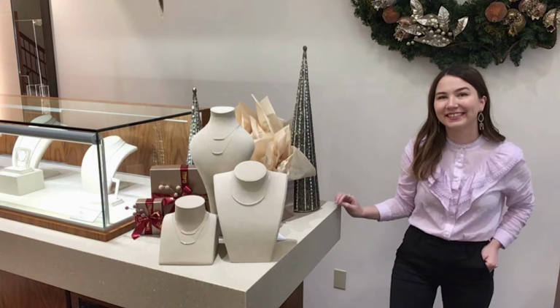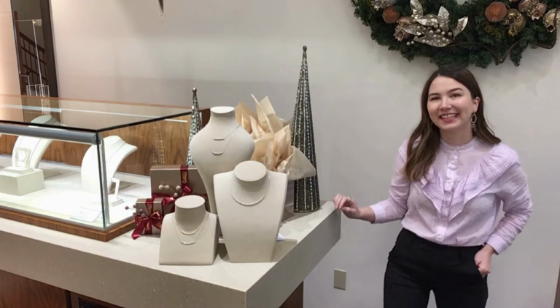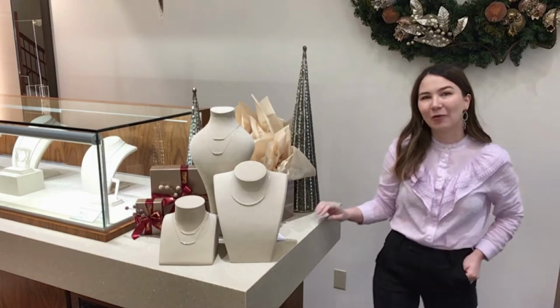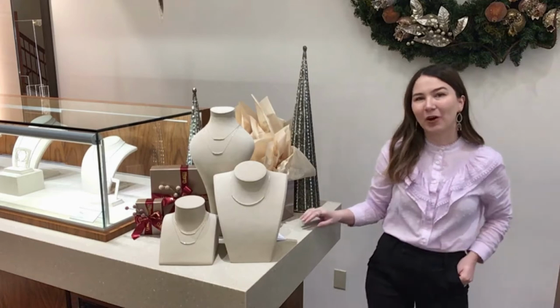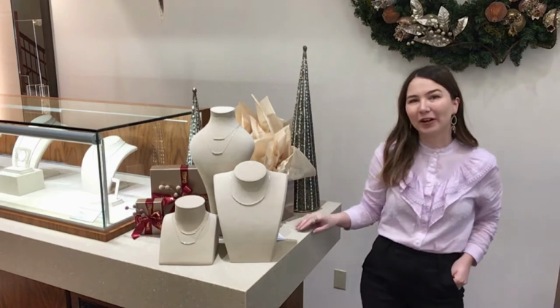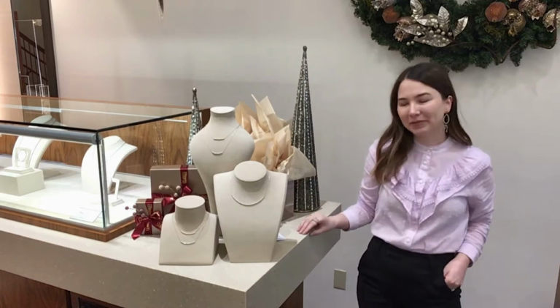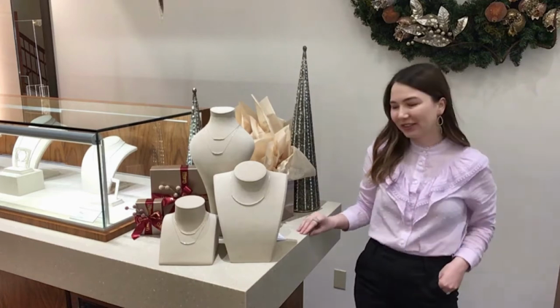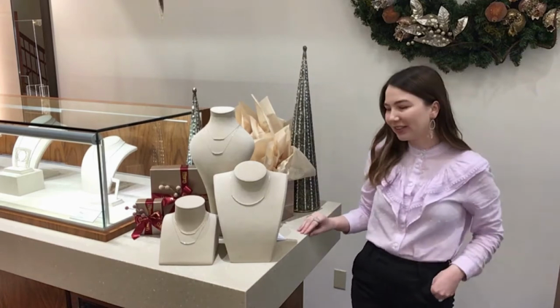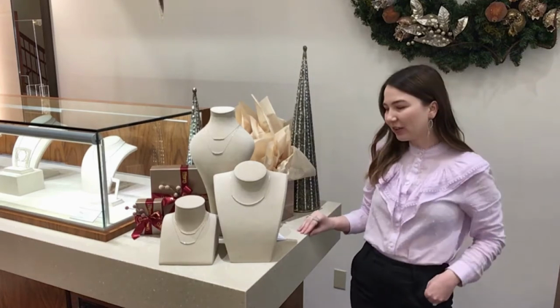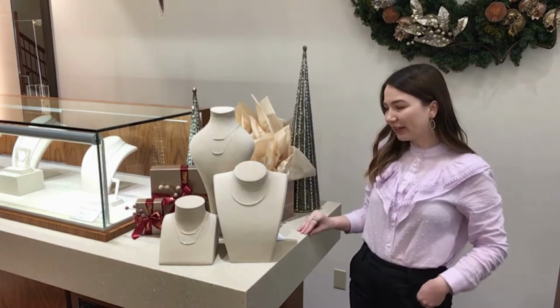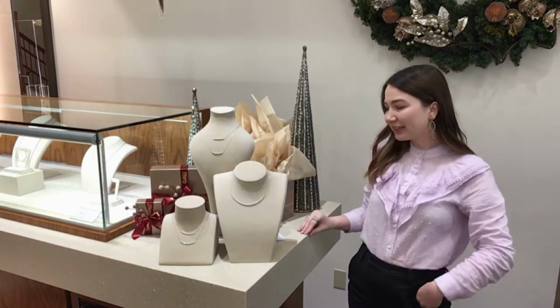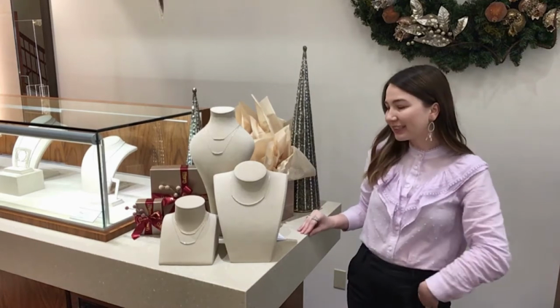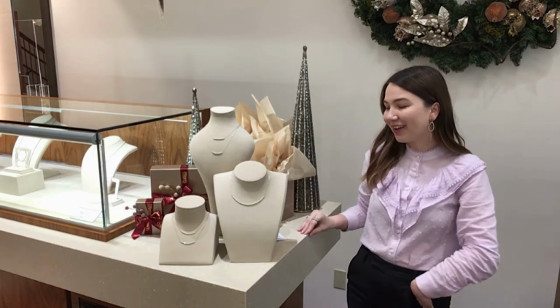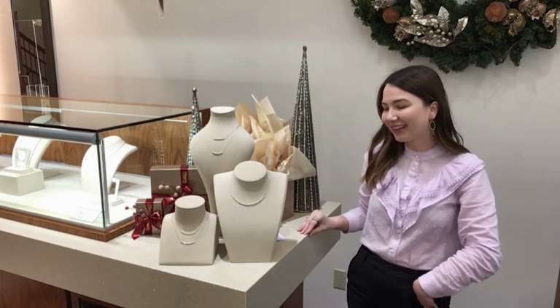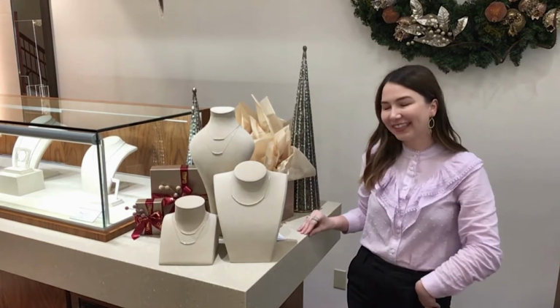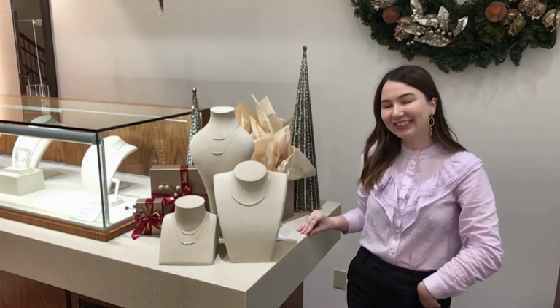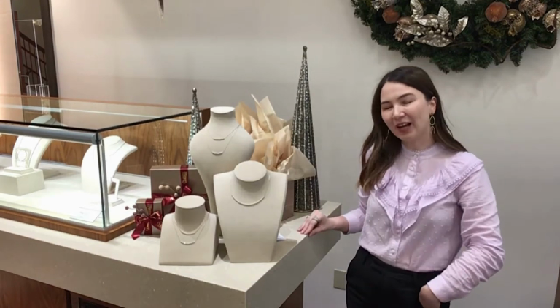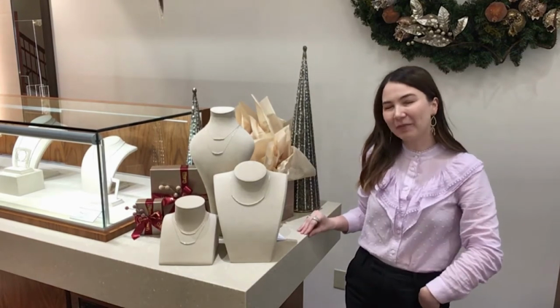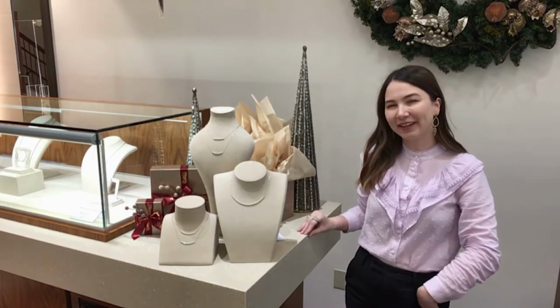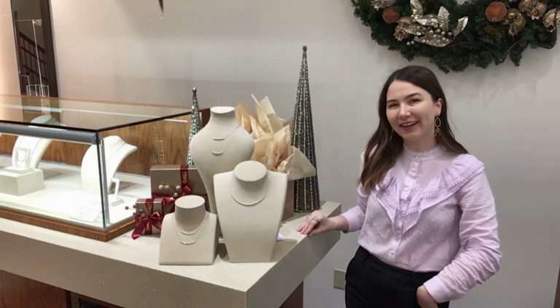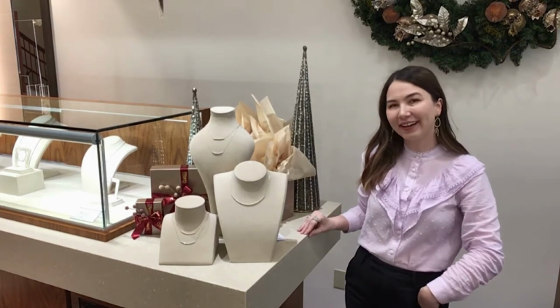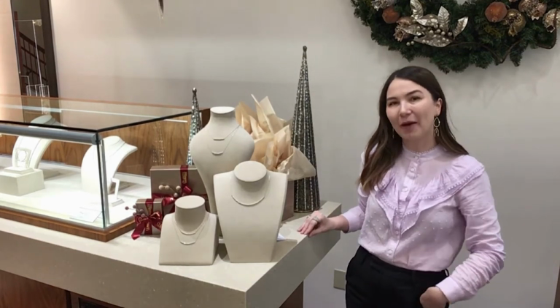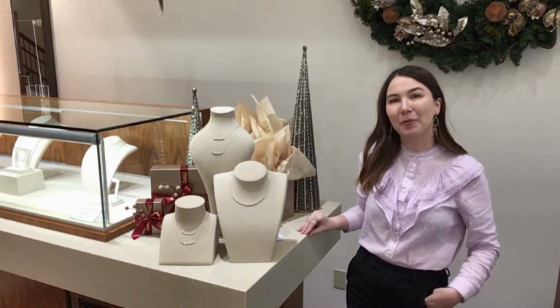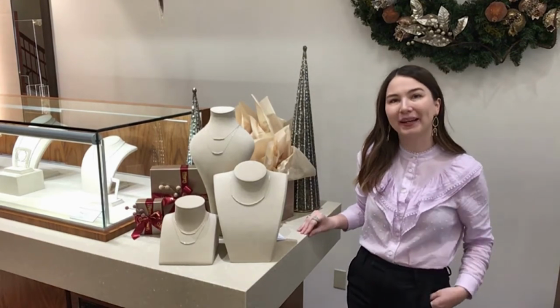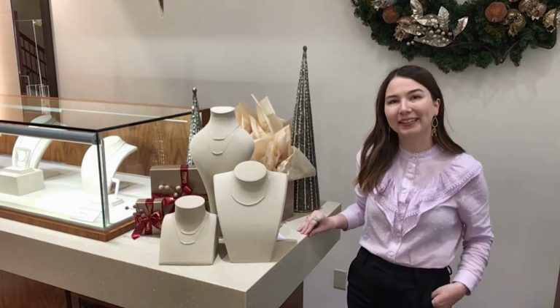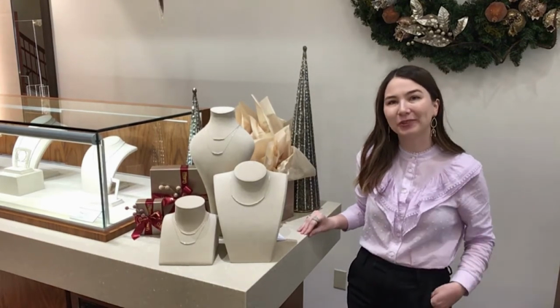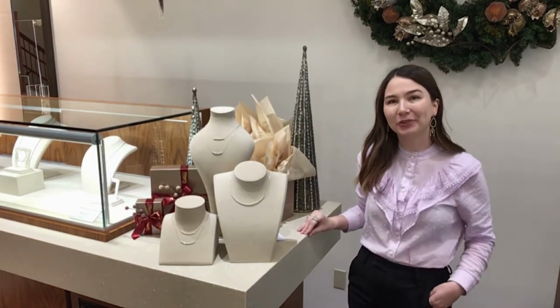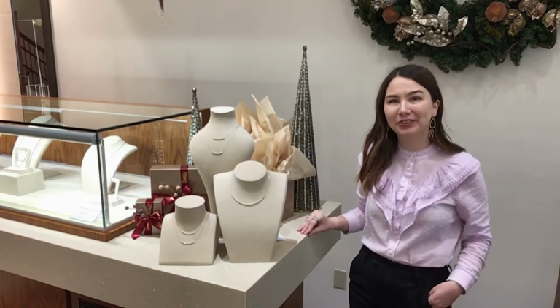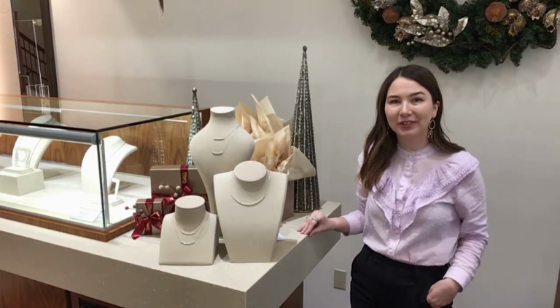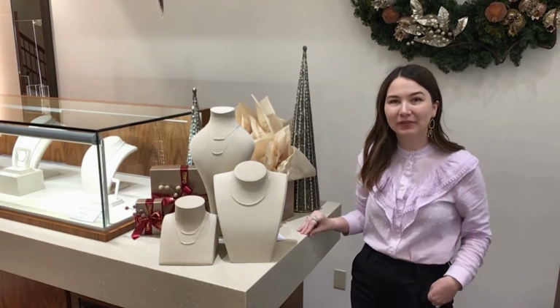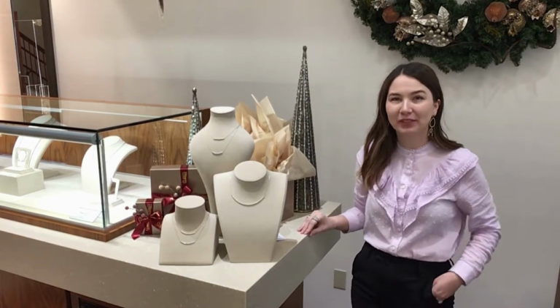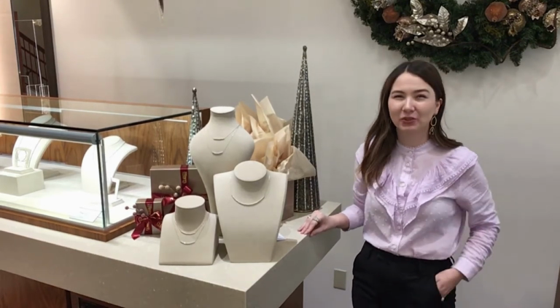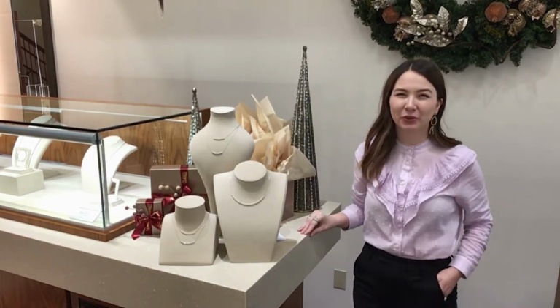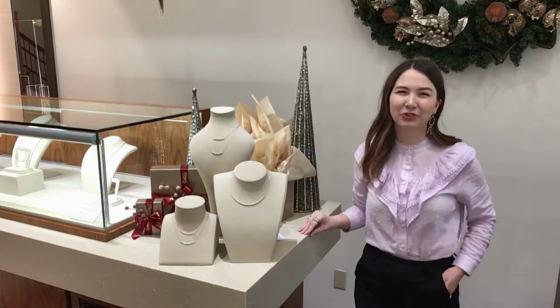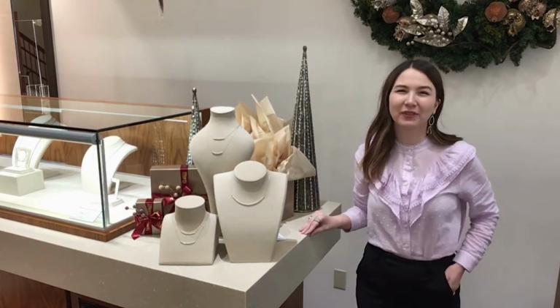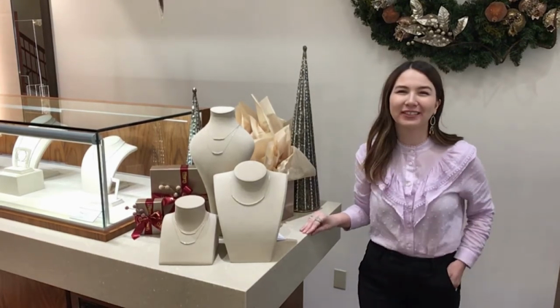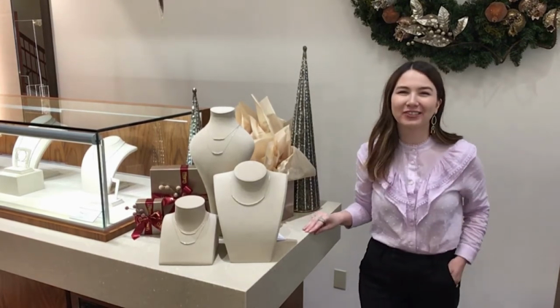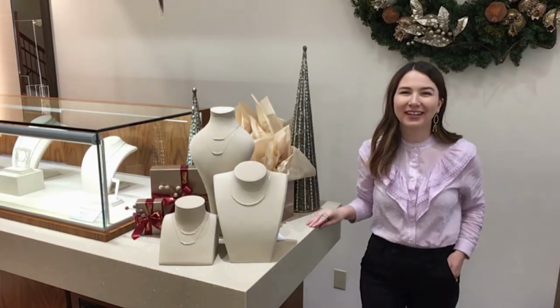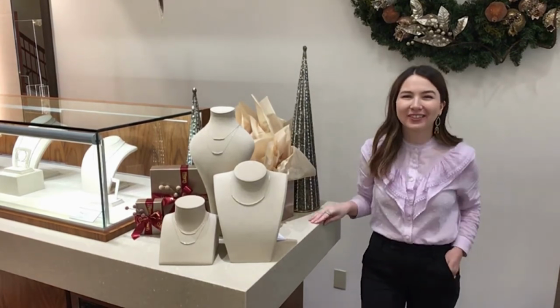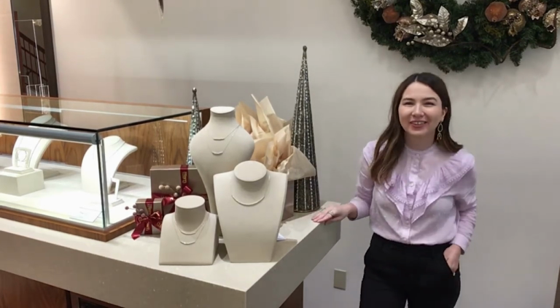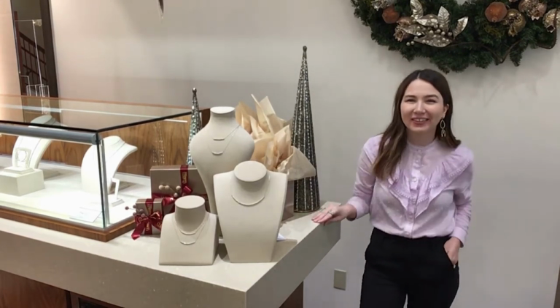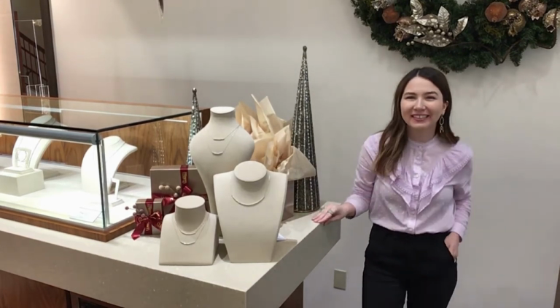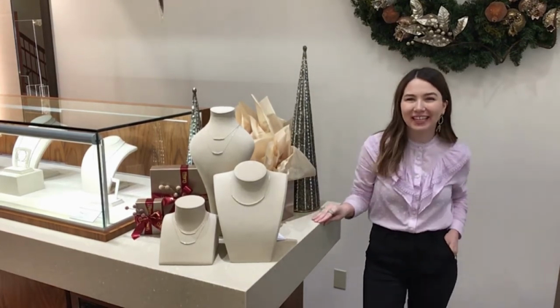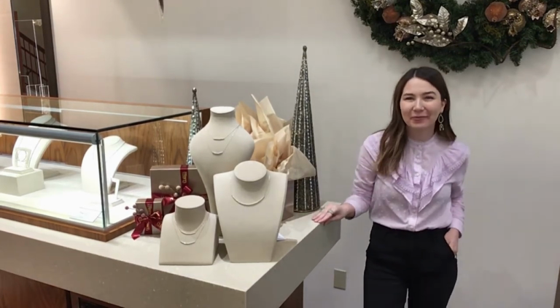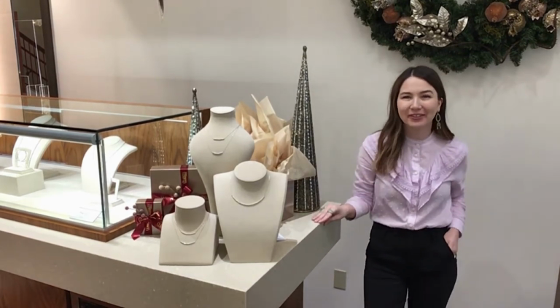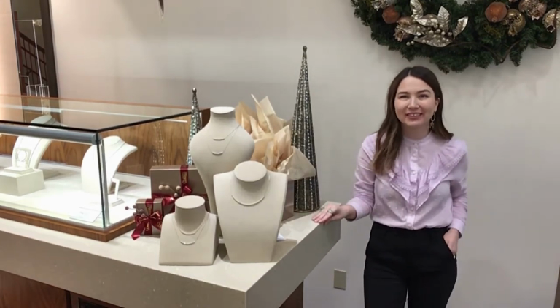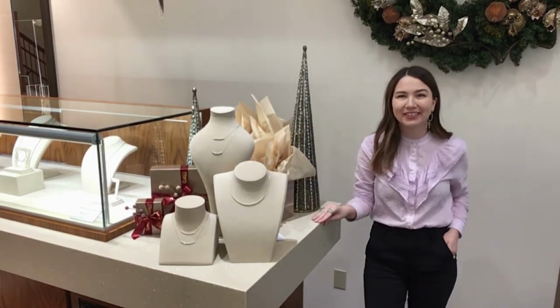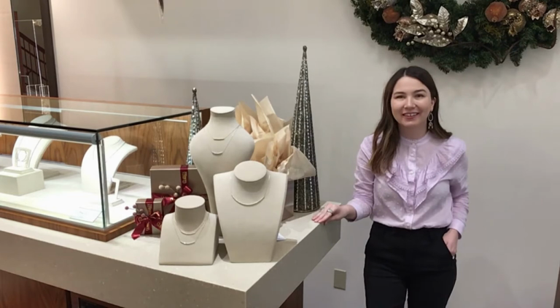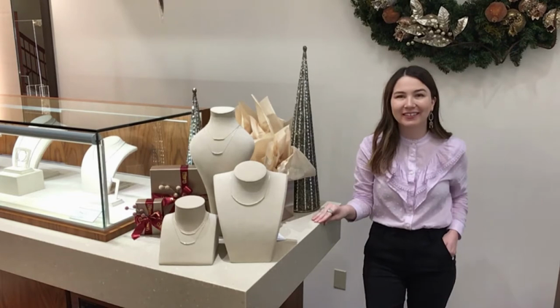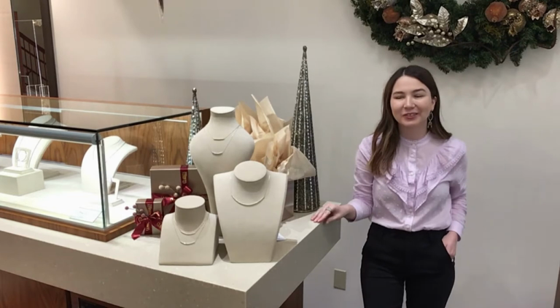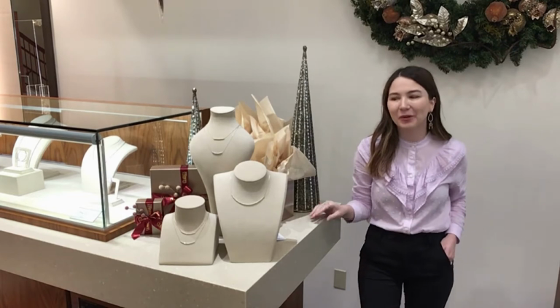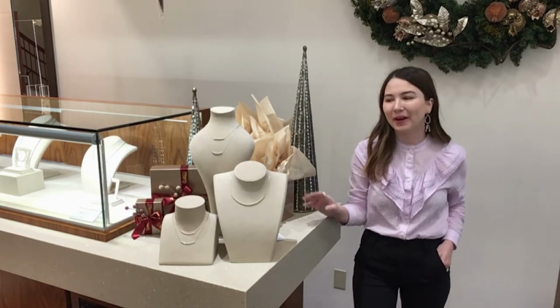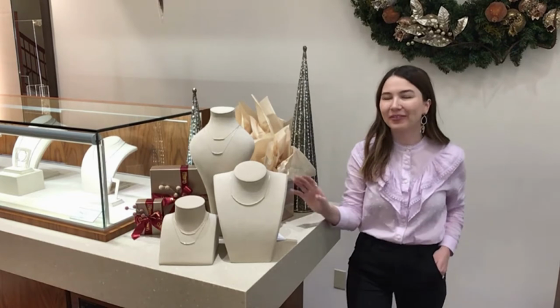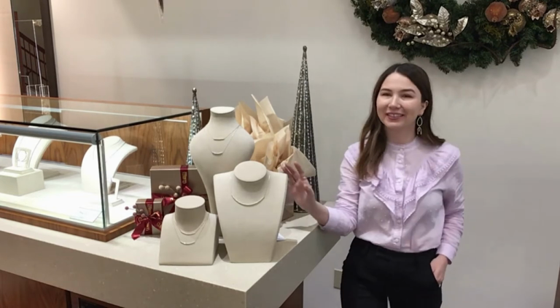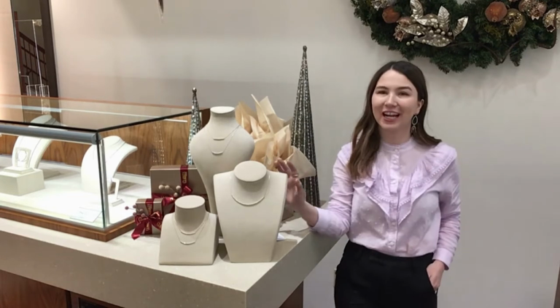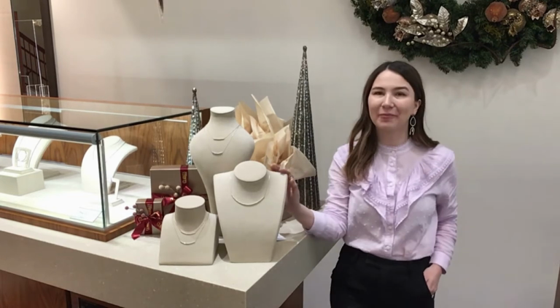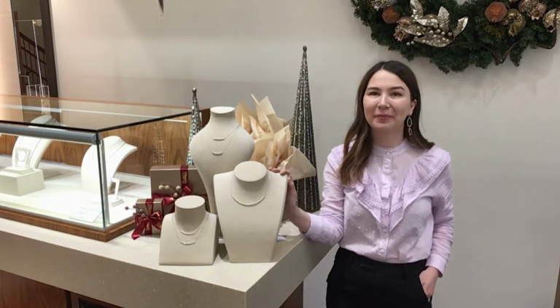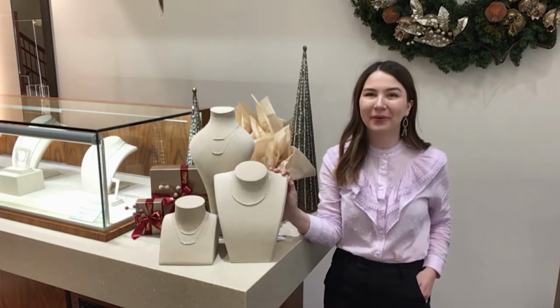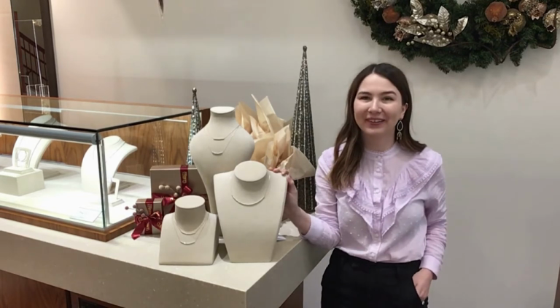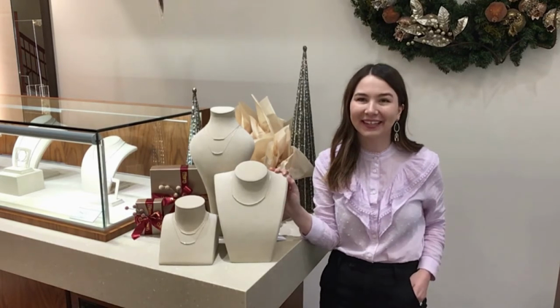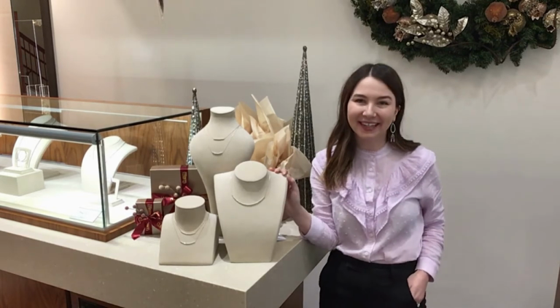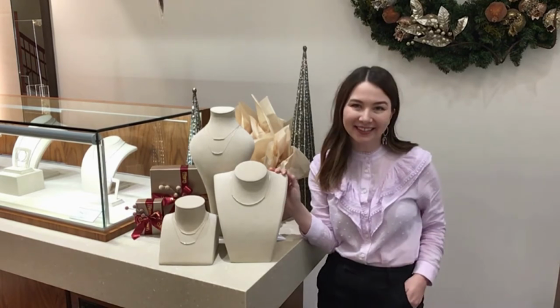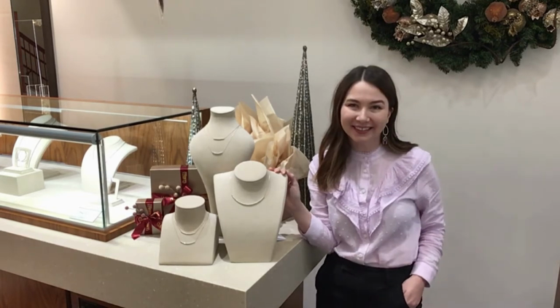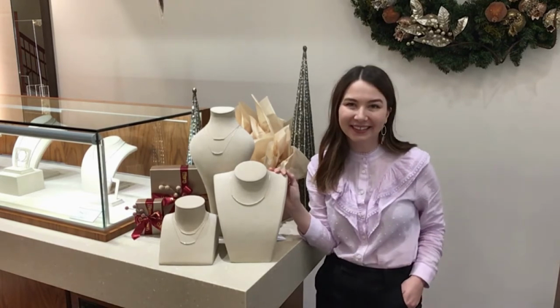Welcome to the Clark's Holiday Shopping Guide. I'm Amanda Woodruff, the store director at Clark's, and I'm here to talk to you about the Diamond Bar Necklace.